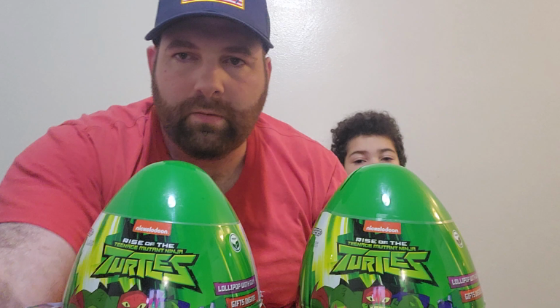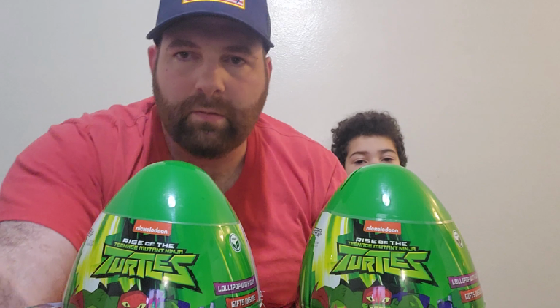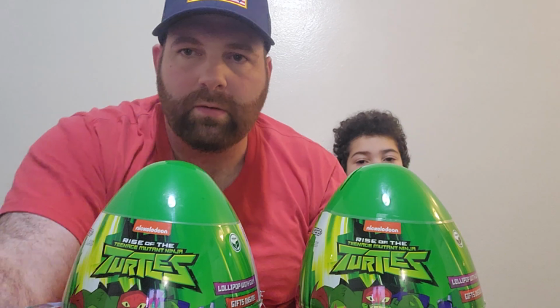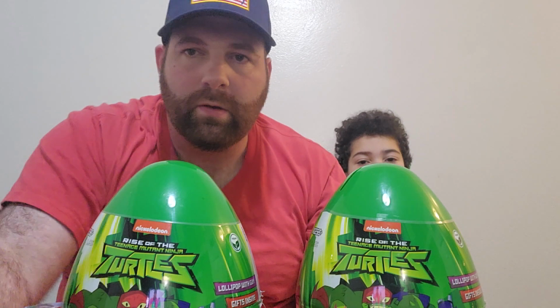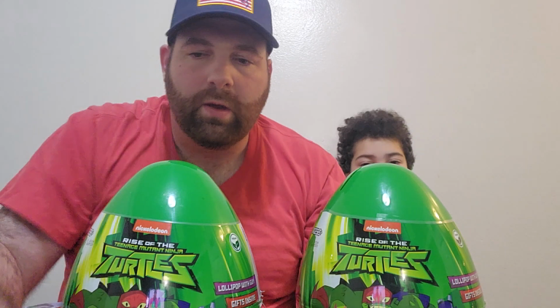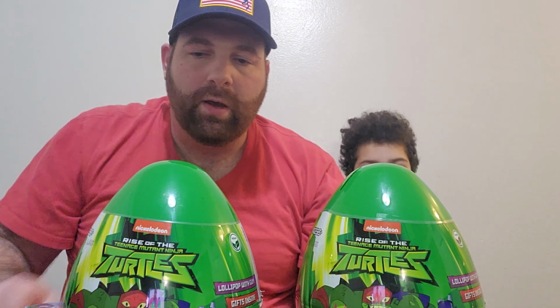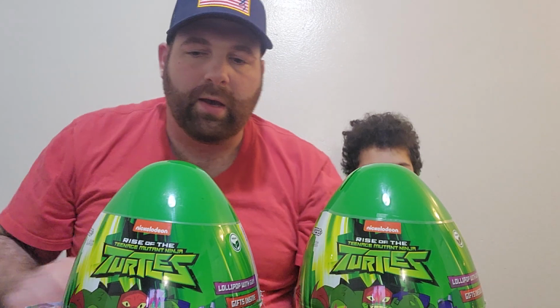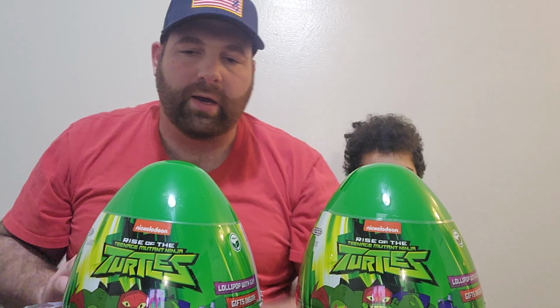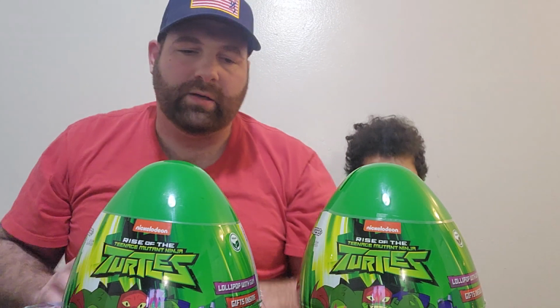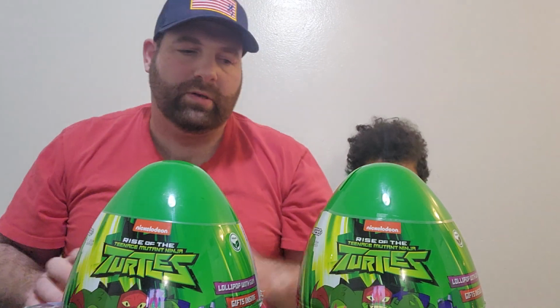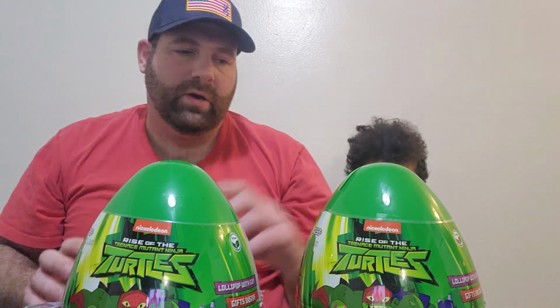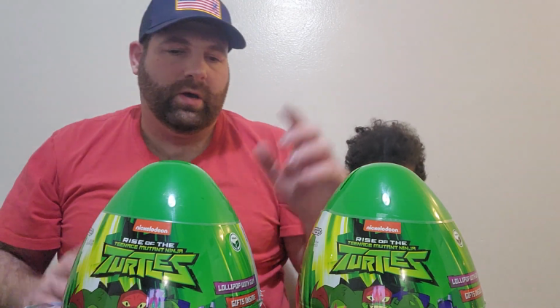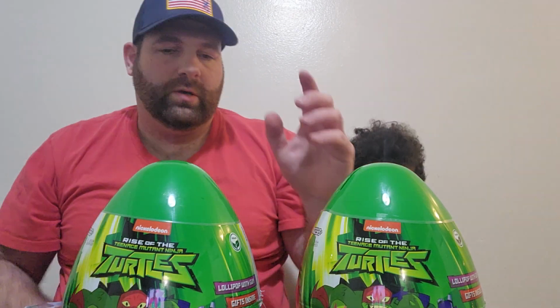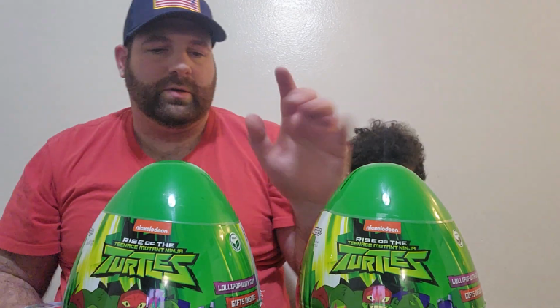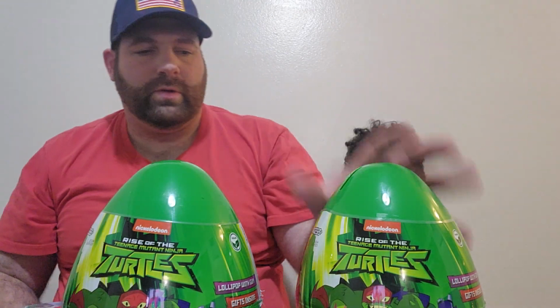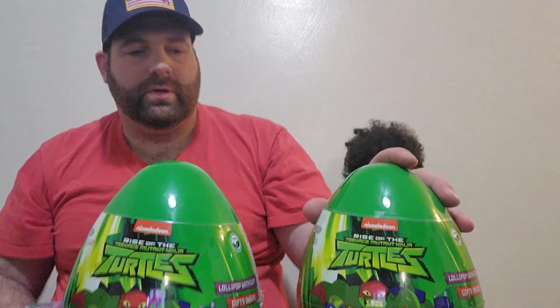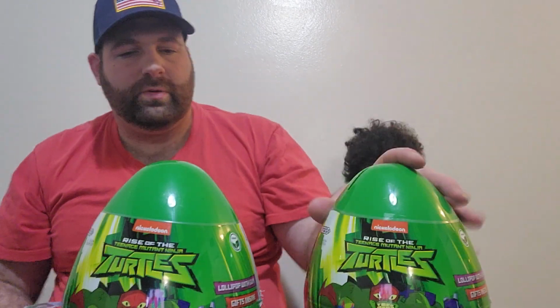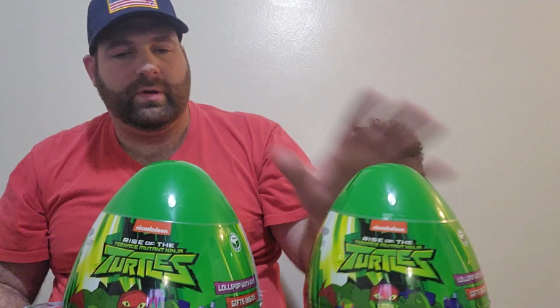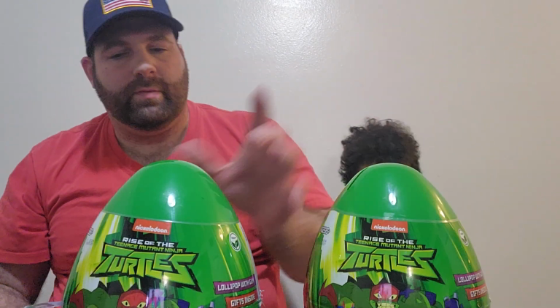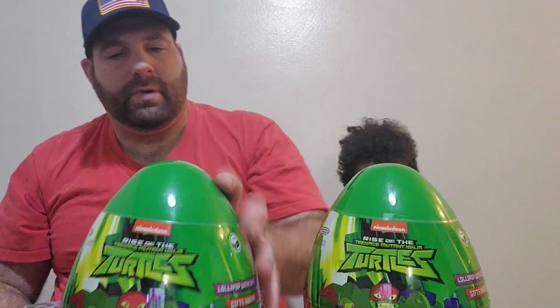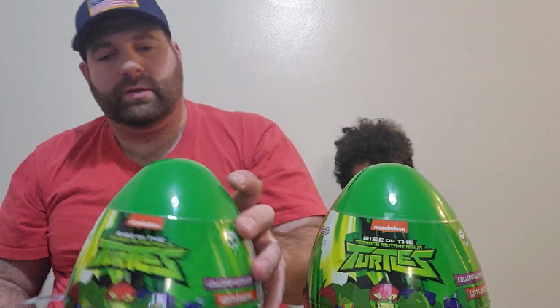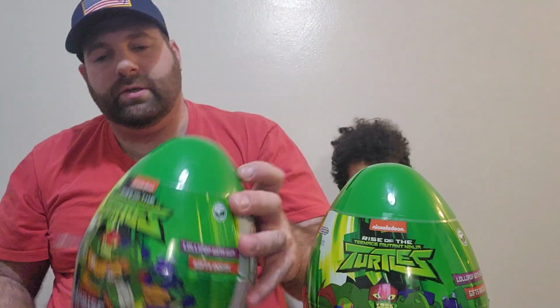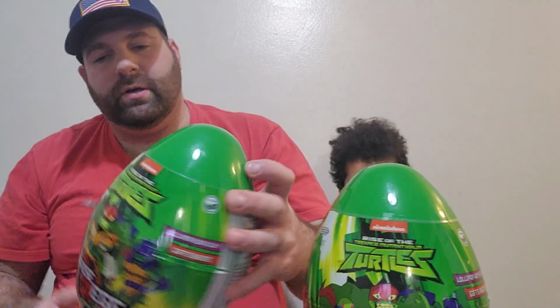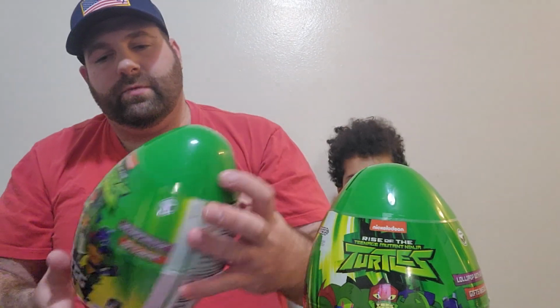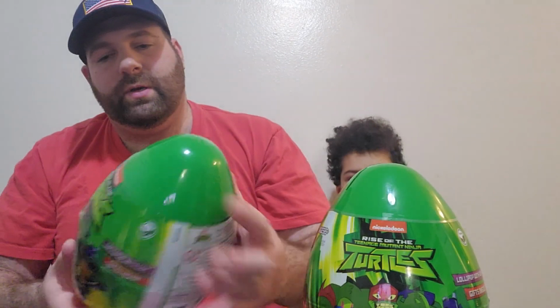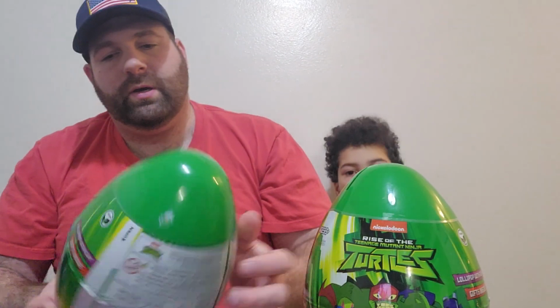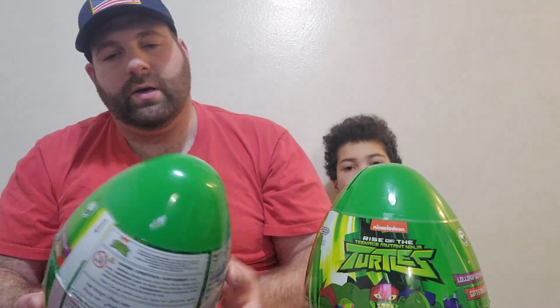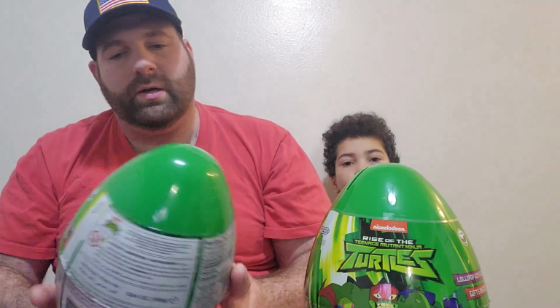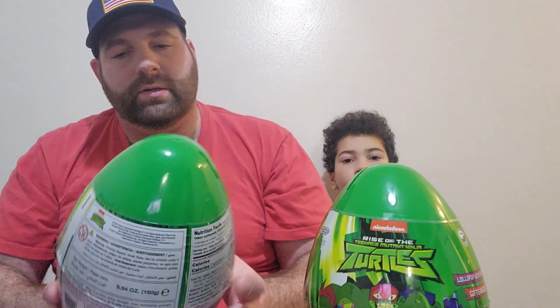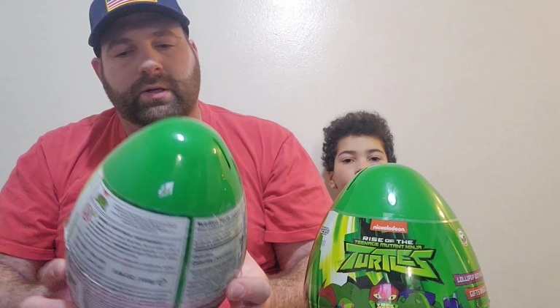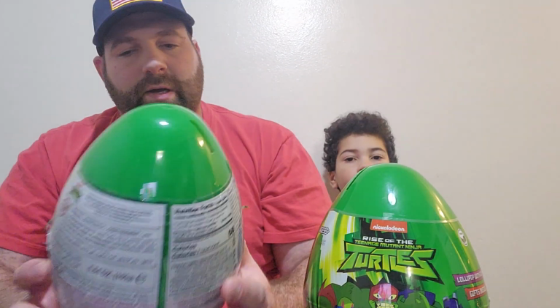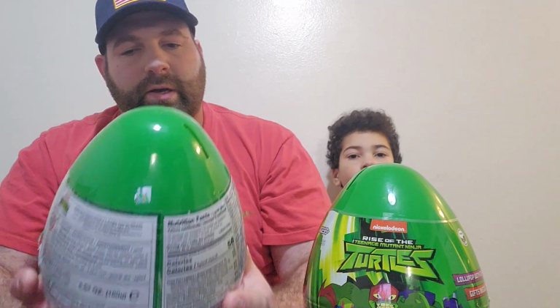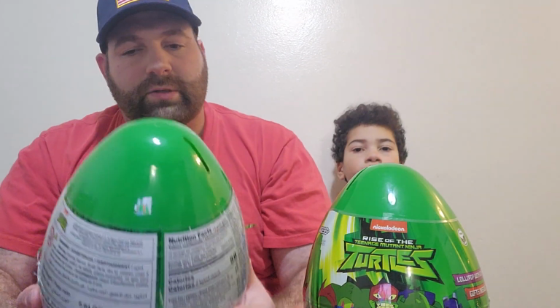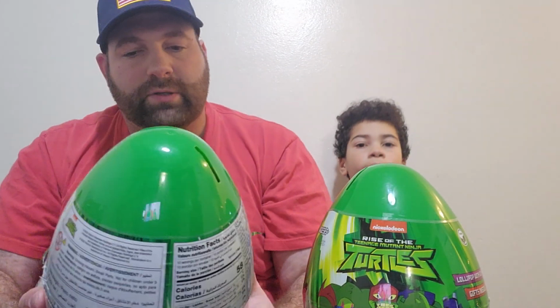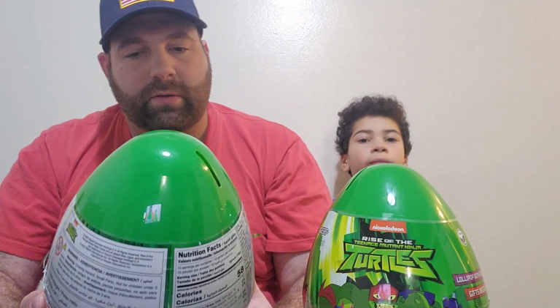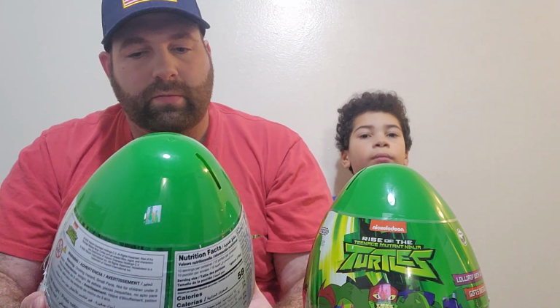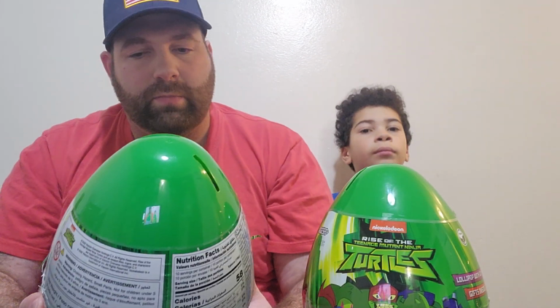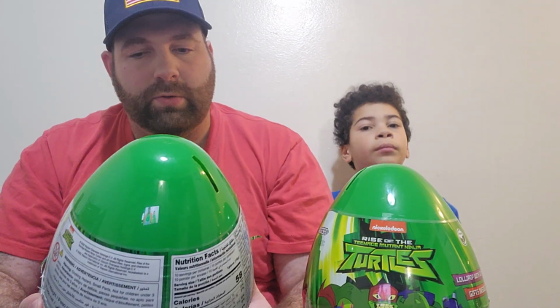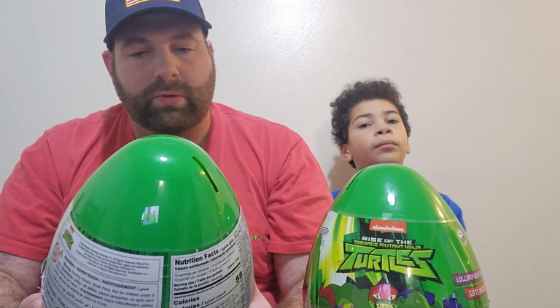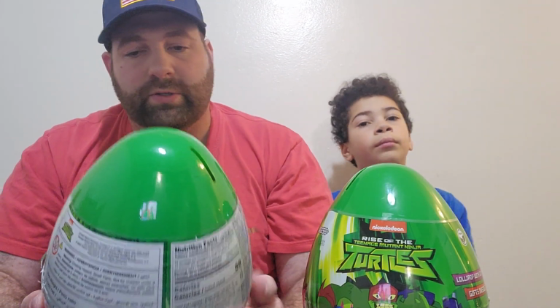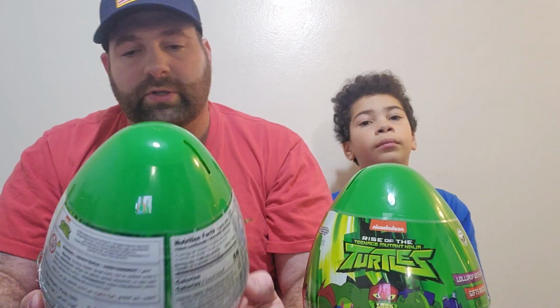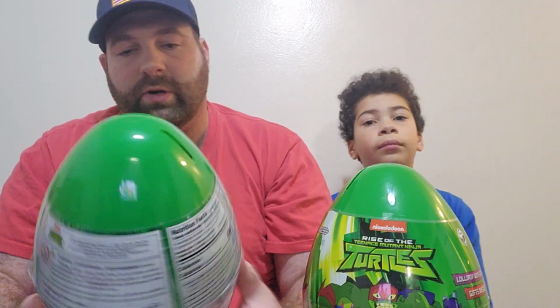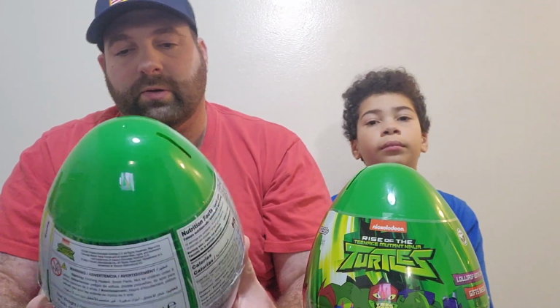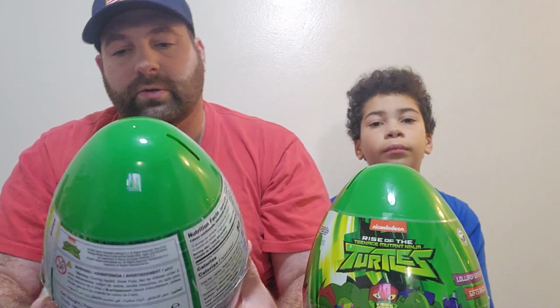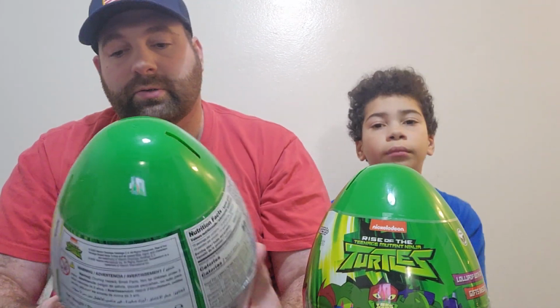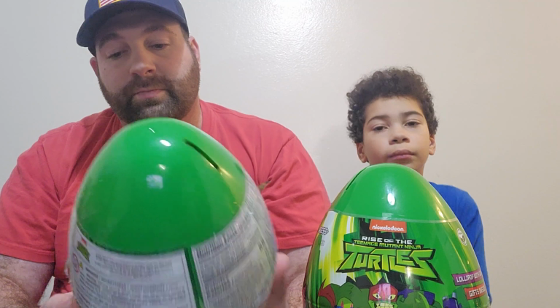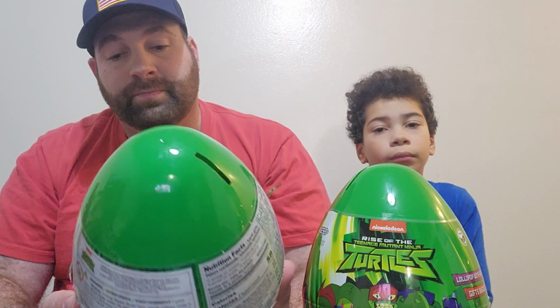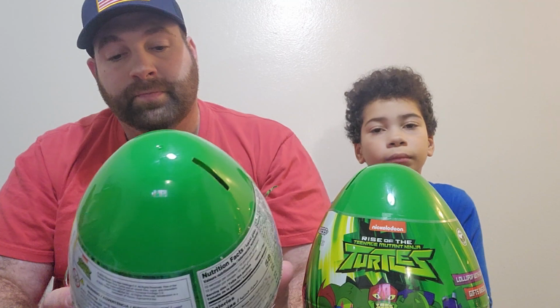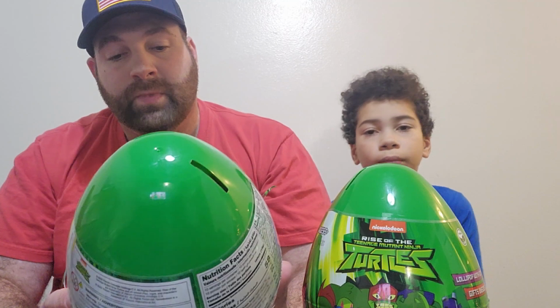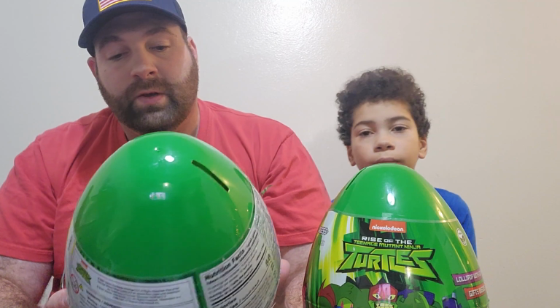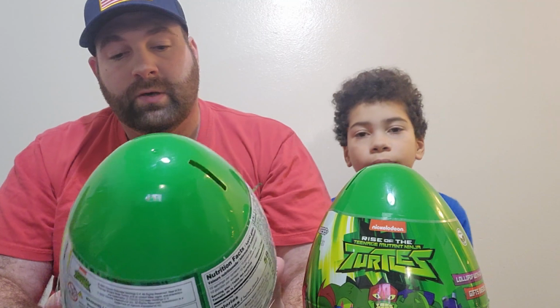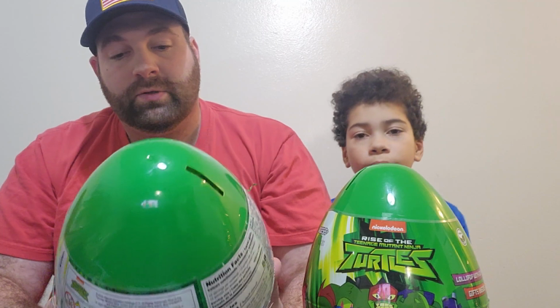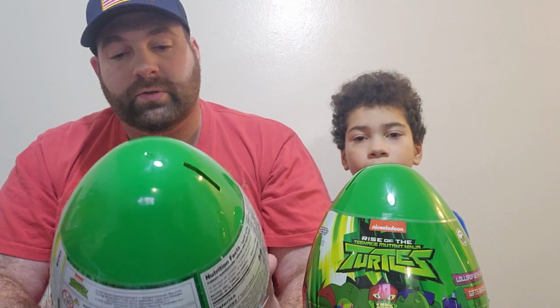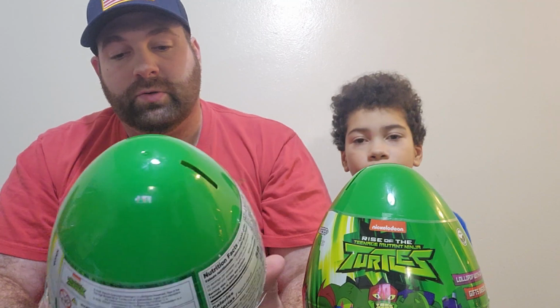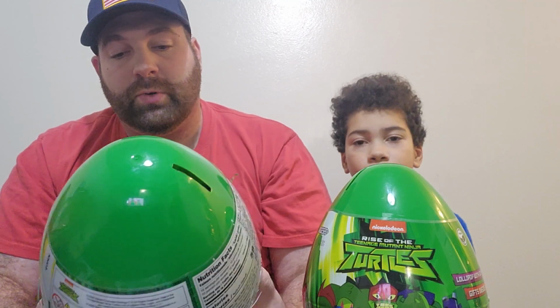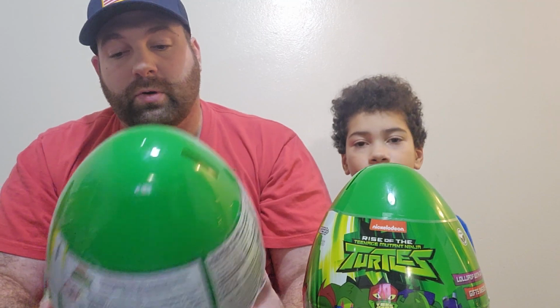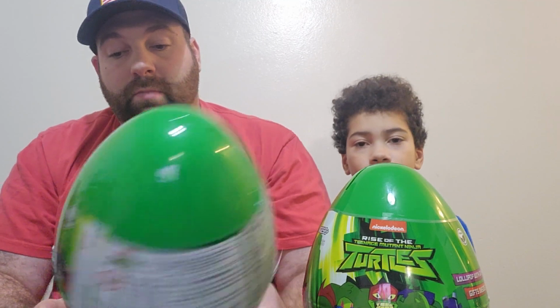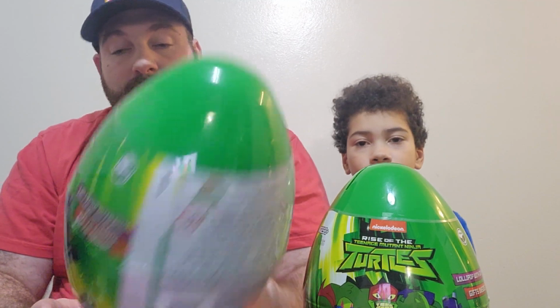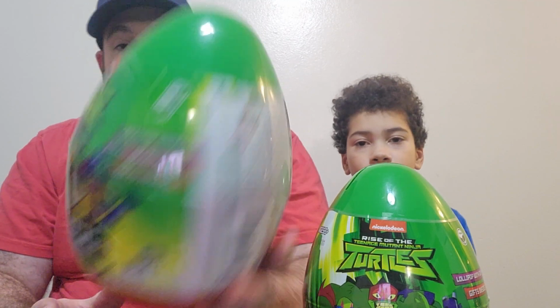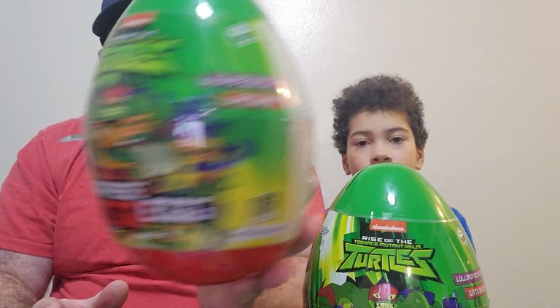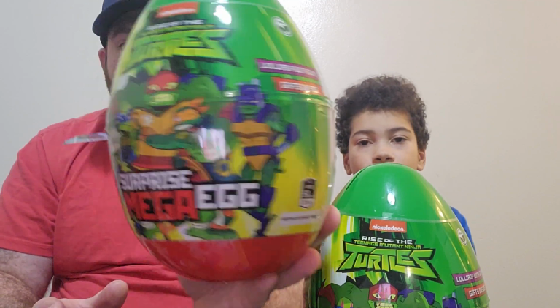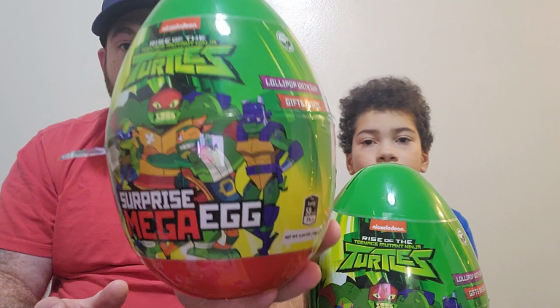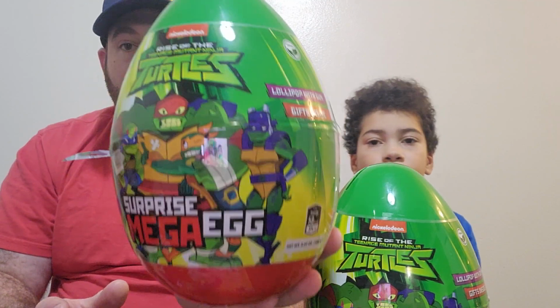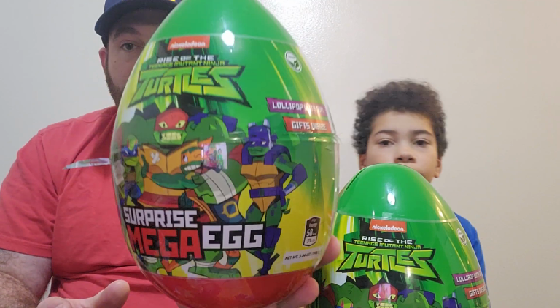Hey guys, so we're gonna do an unboxing of the Teenage Mutant Ninja Turtles Super Mega Egg.